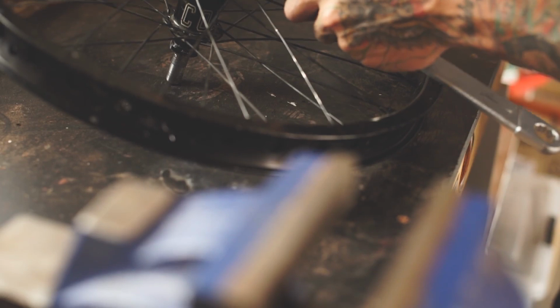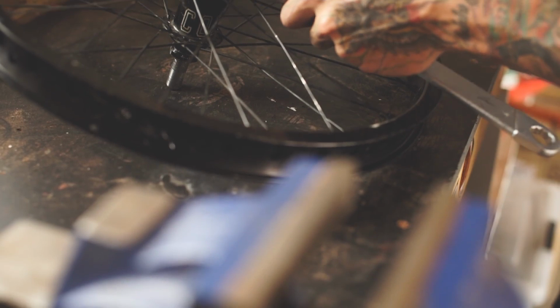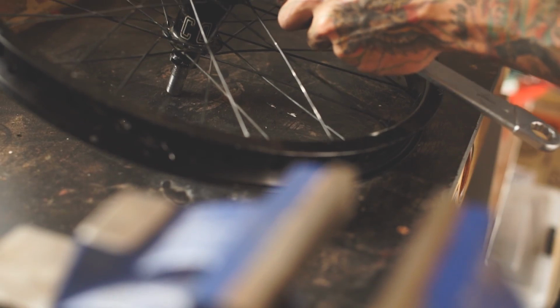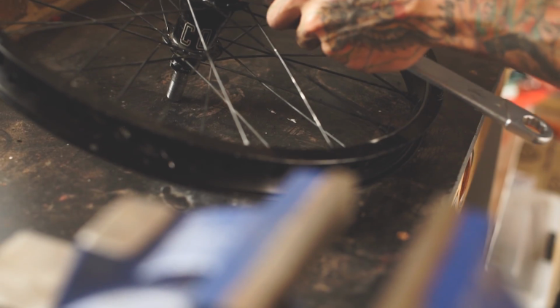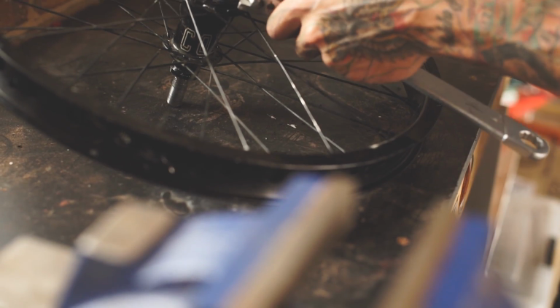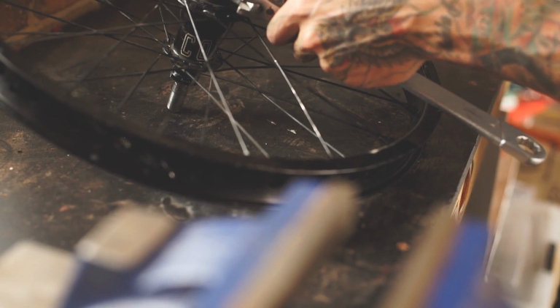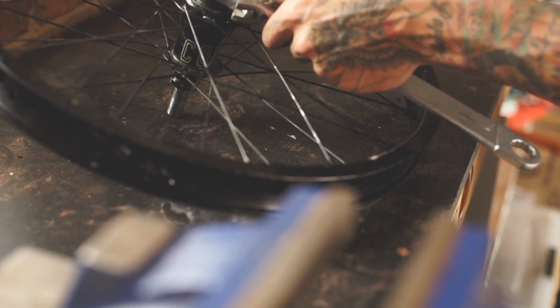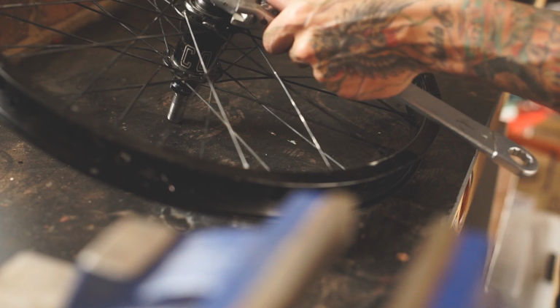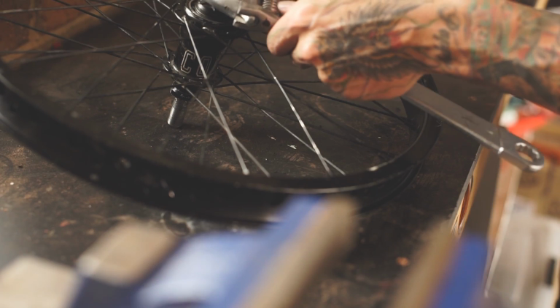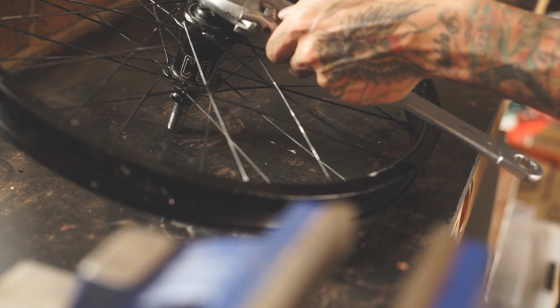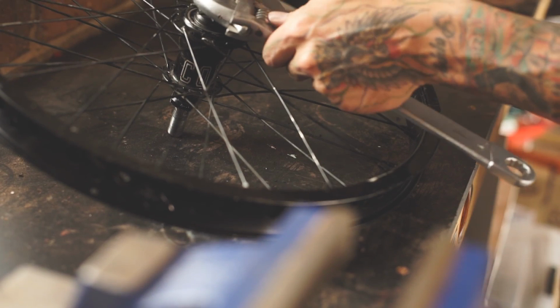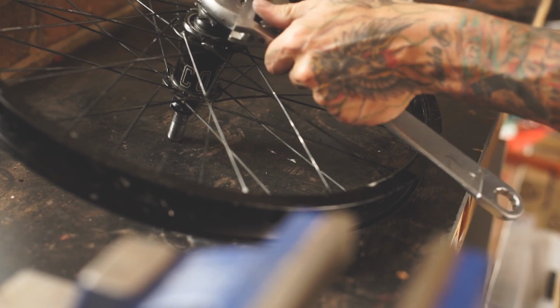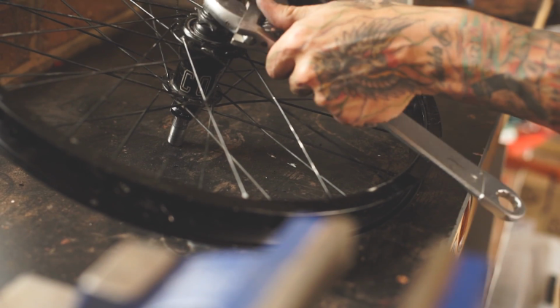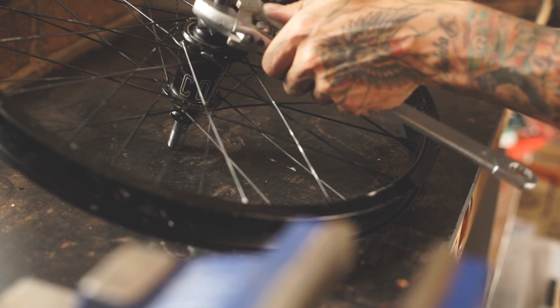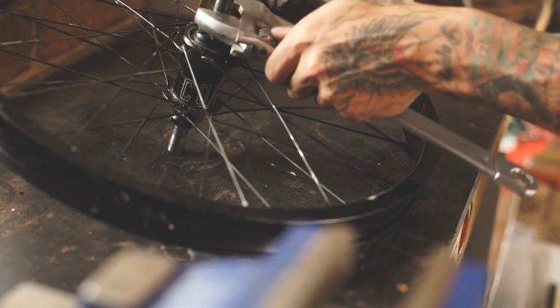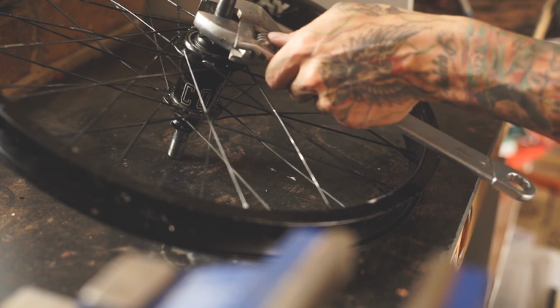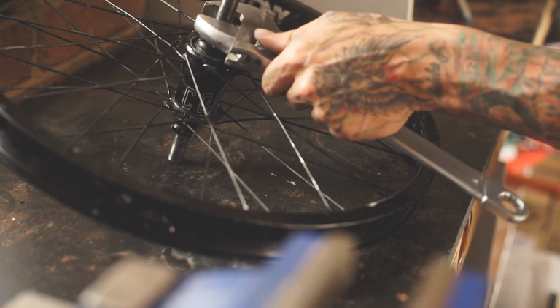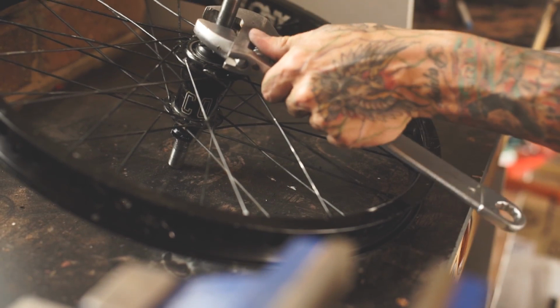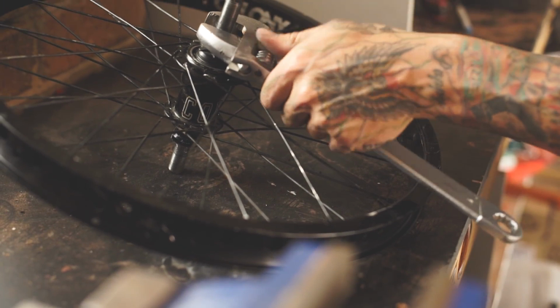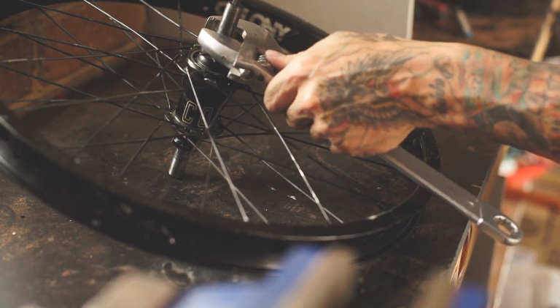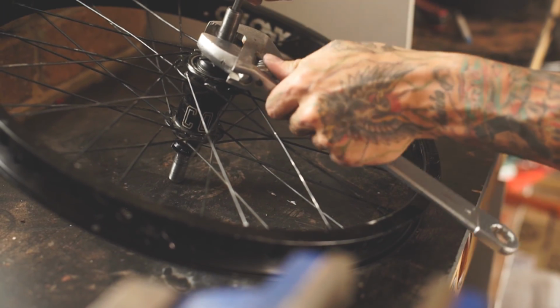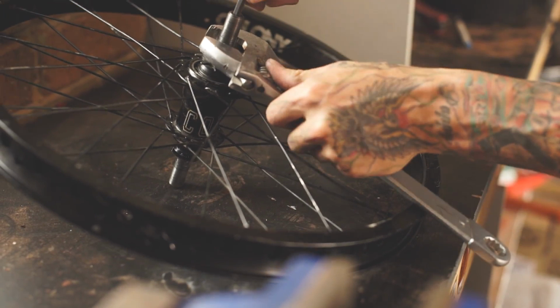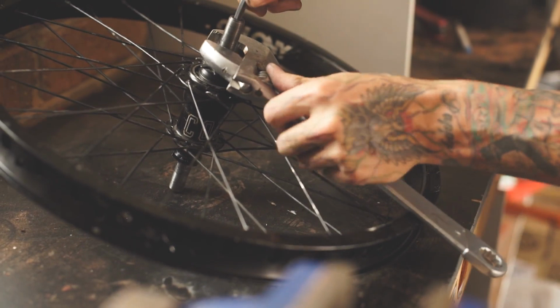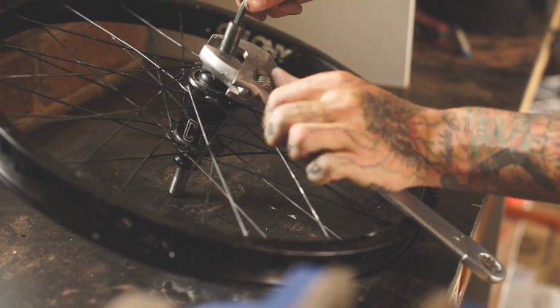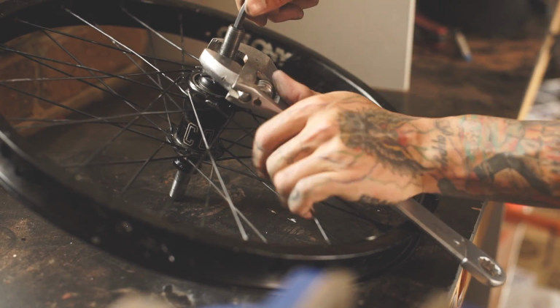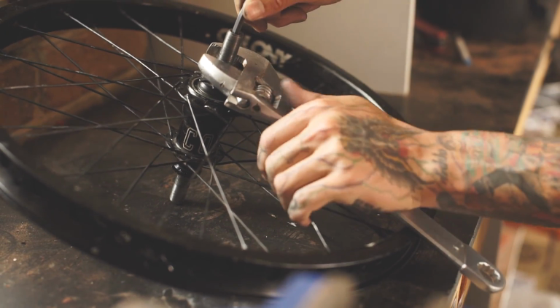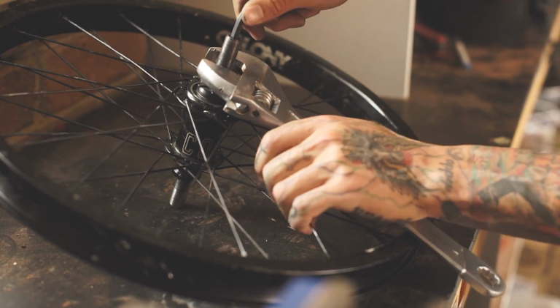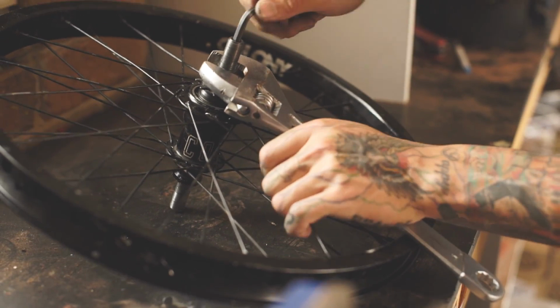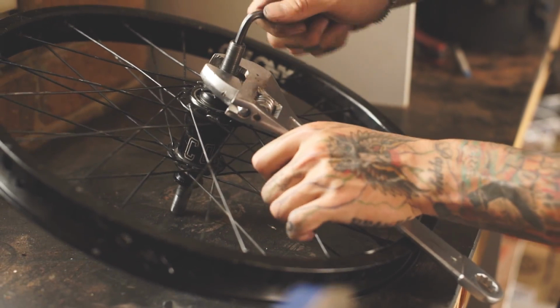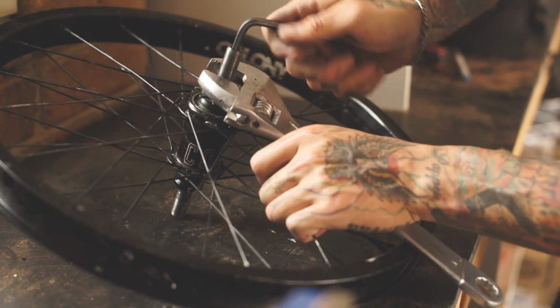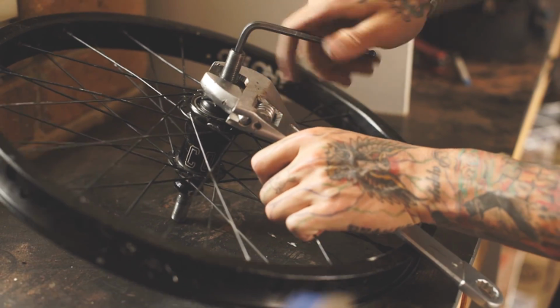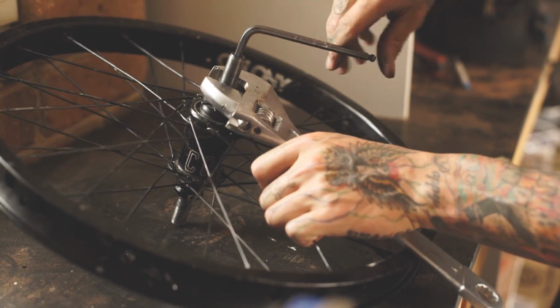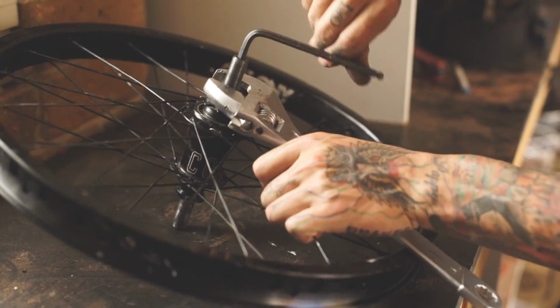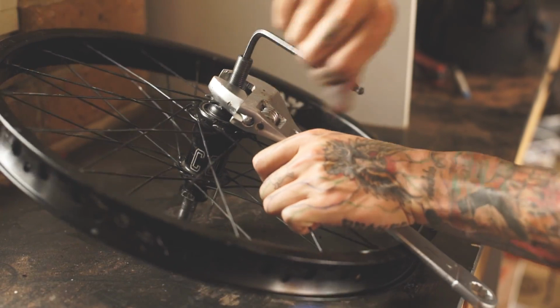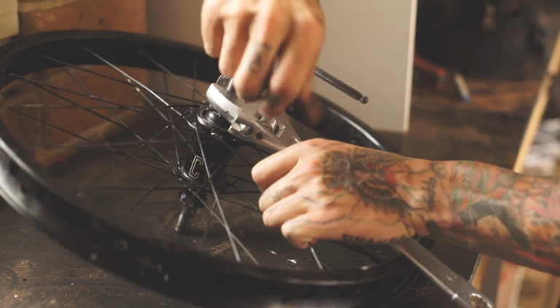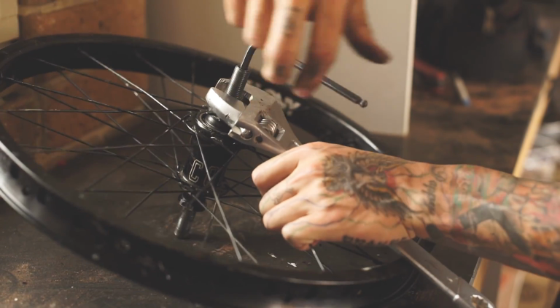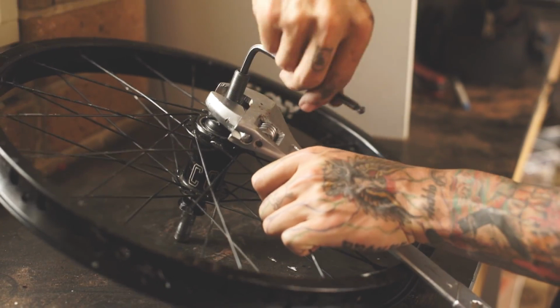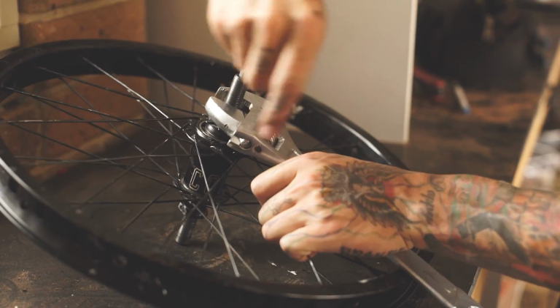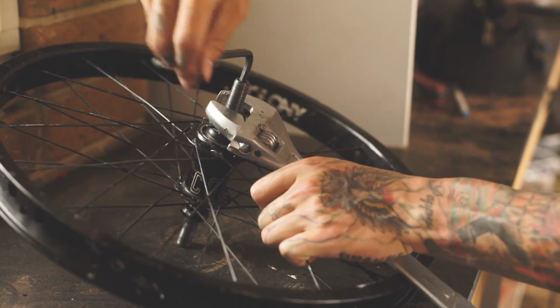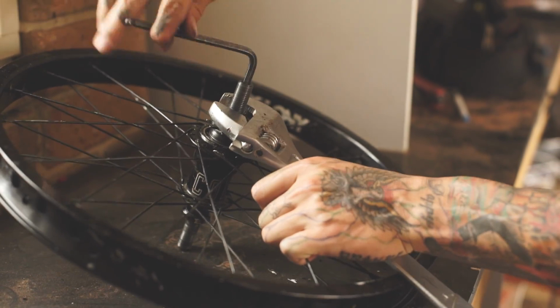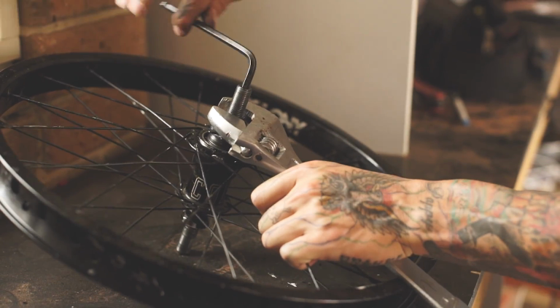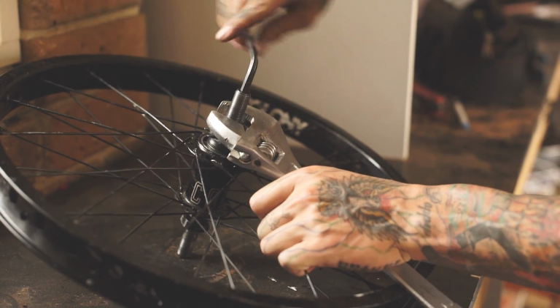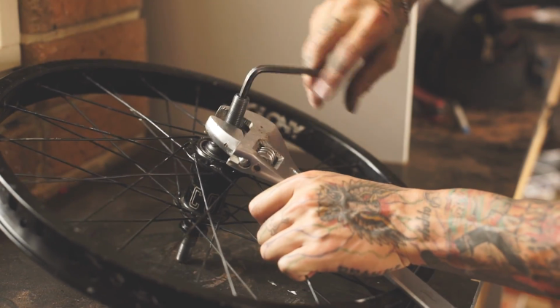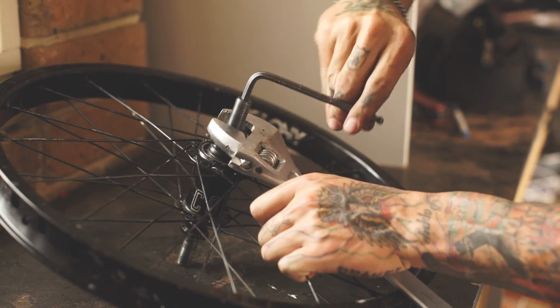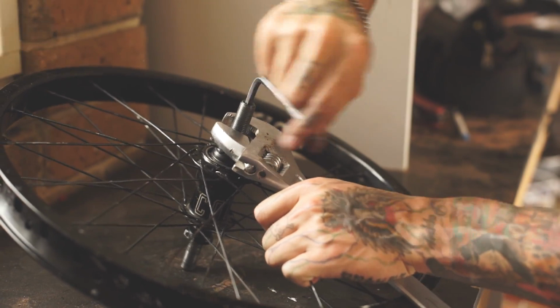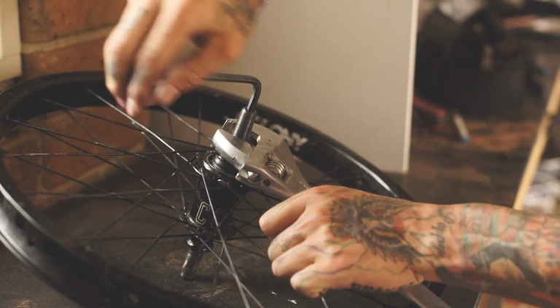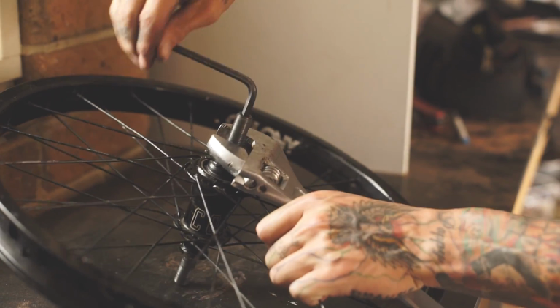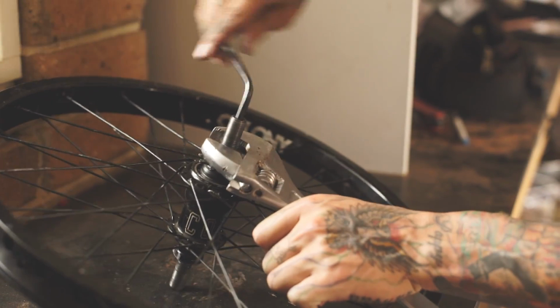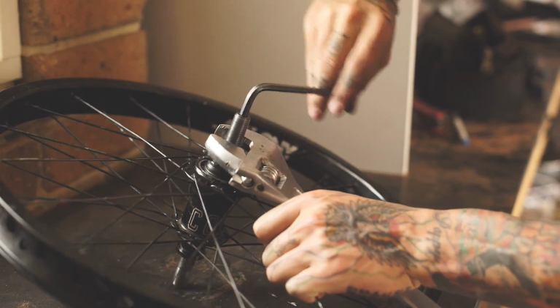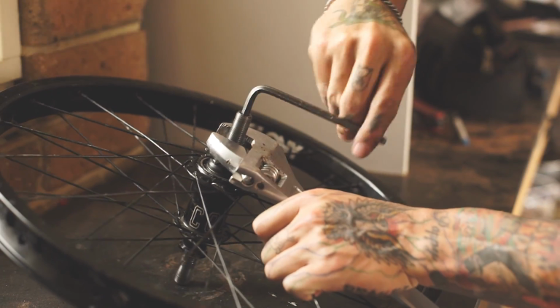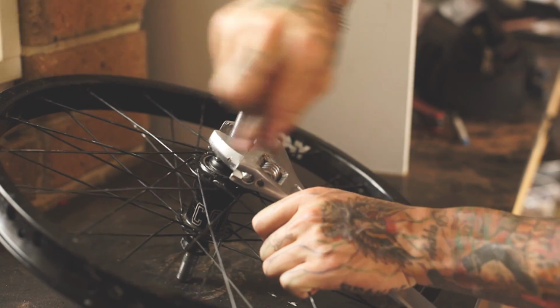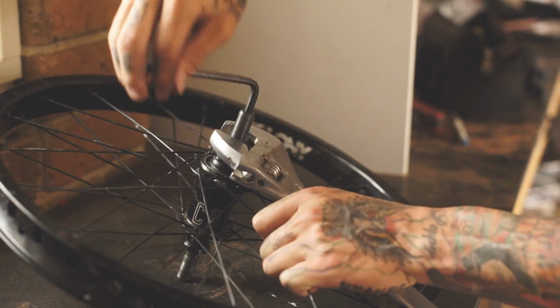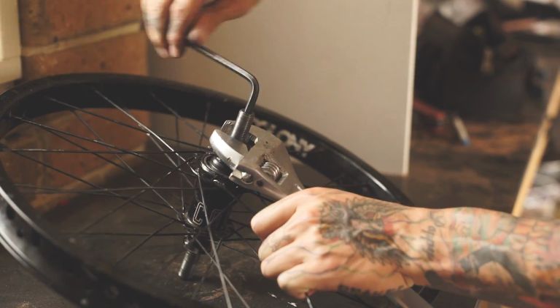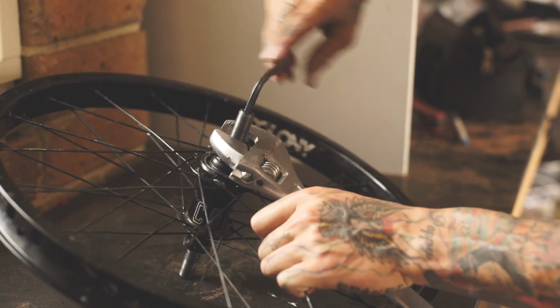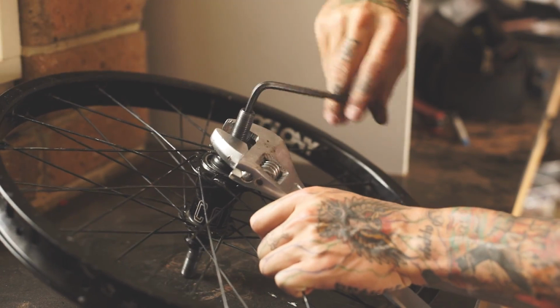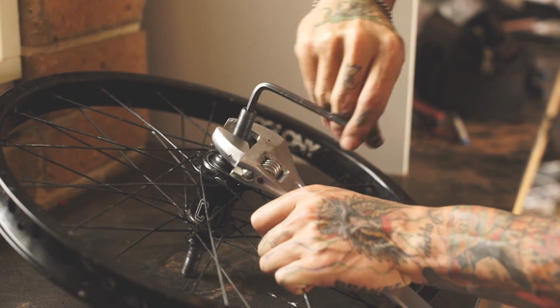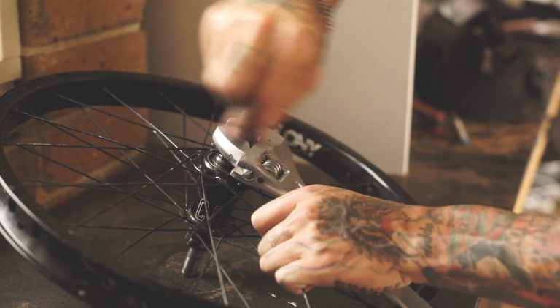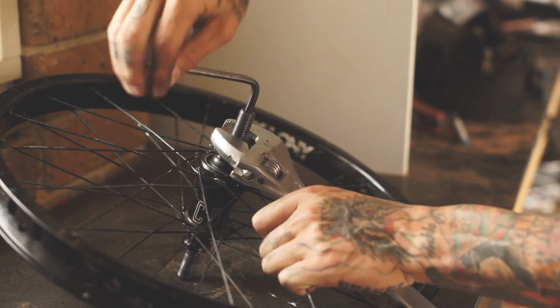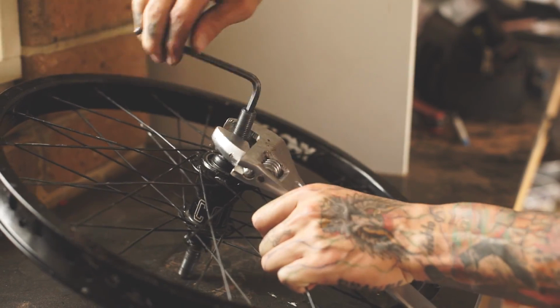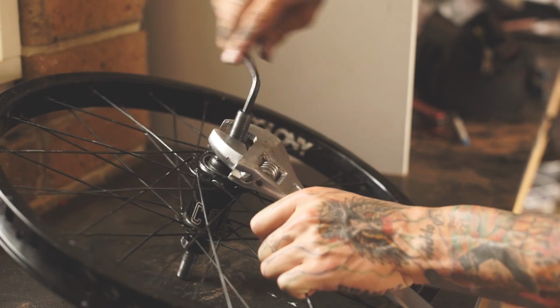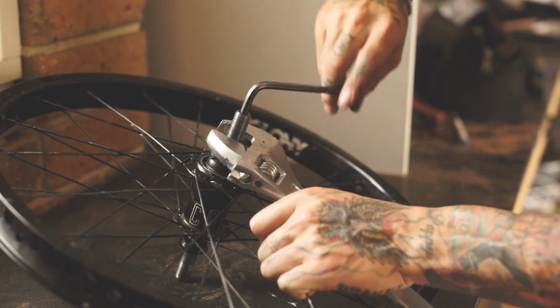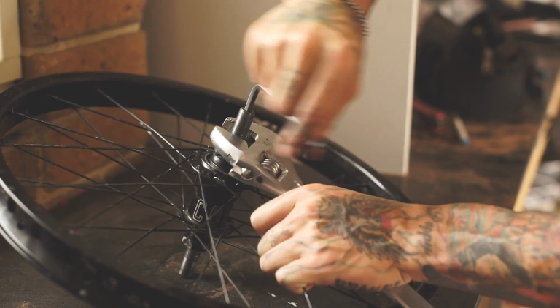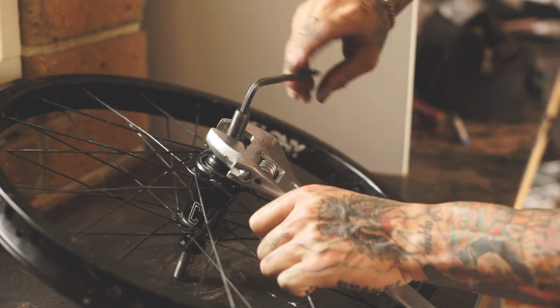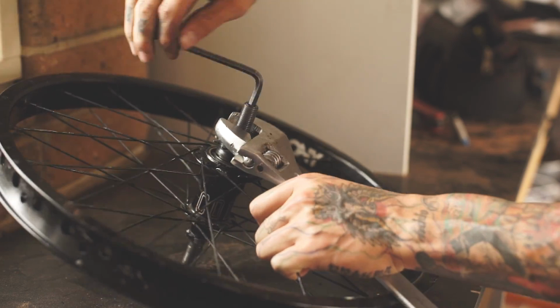First, put a shifter over the cone nut and a 6mm allen key in the end of the axle, then remove the cone nut from the axle.